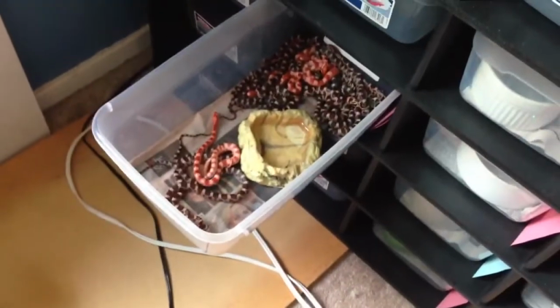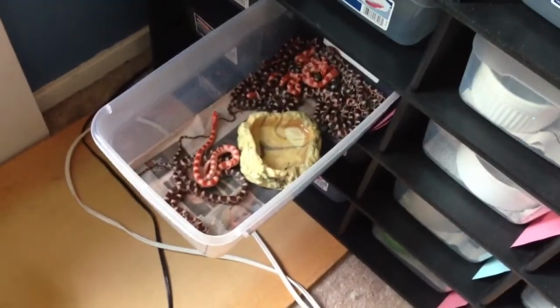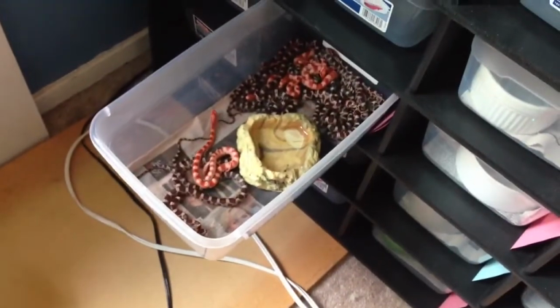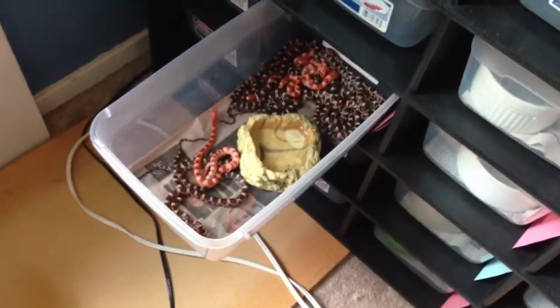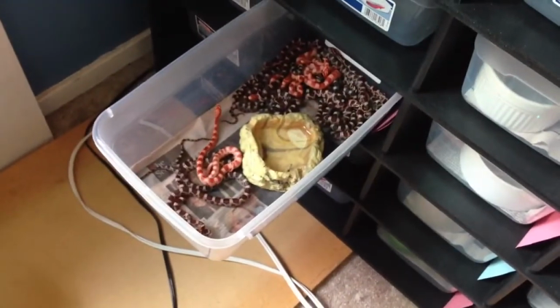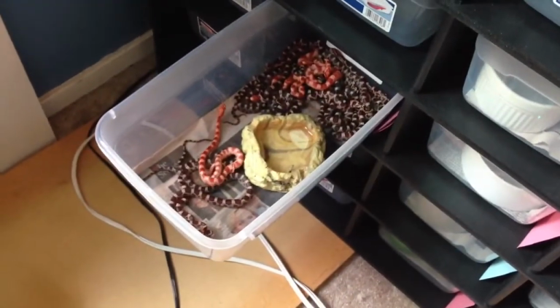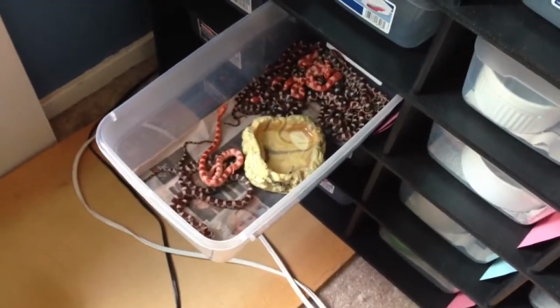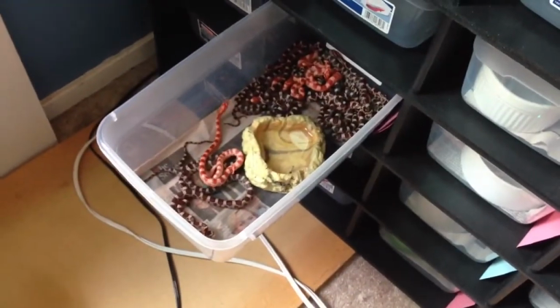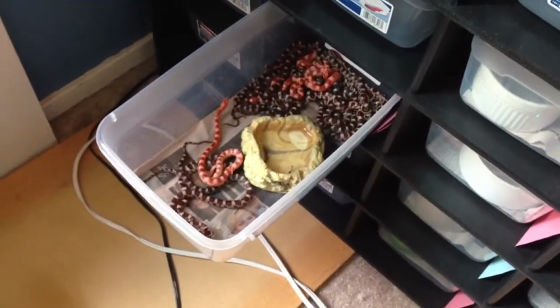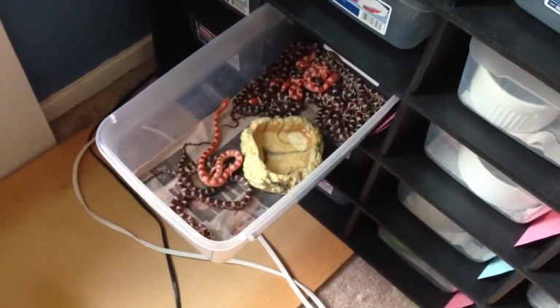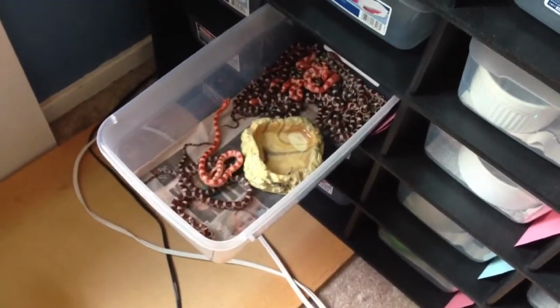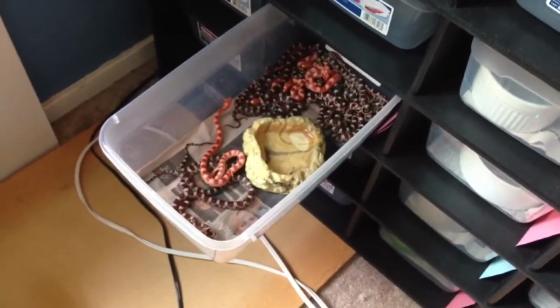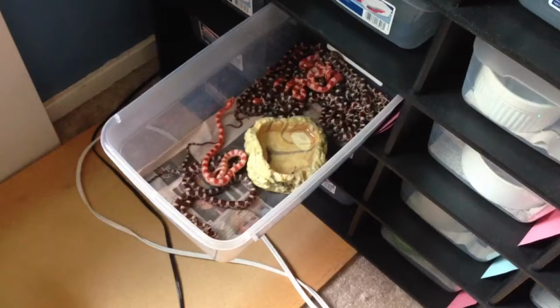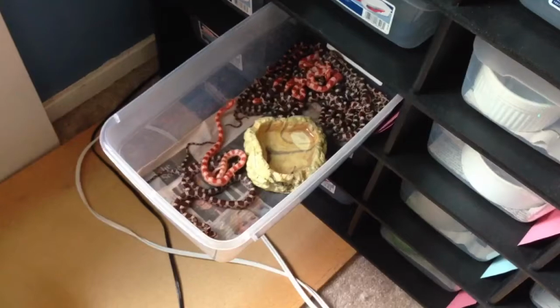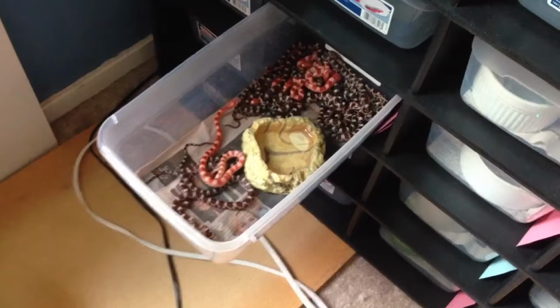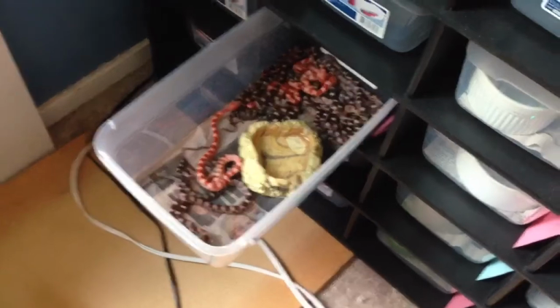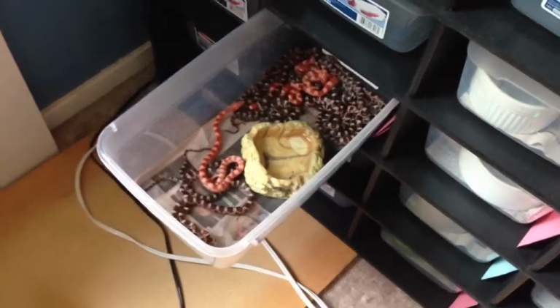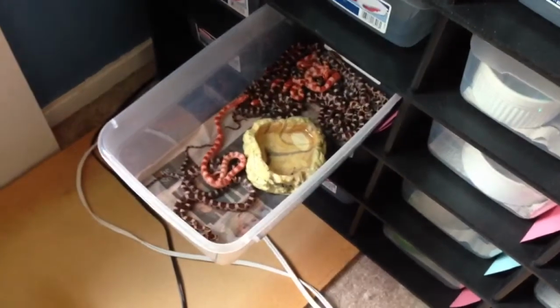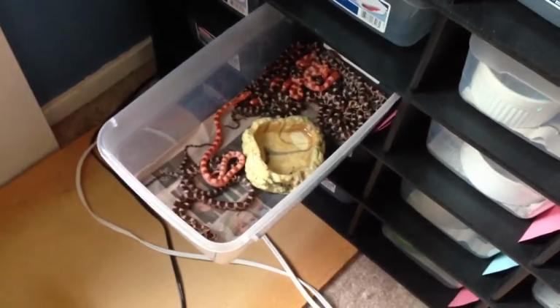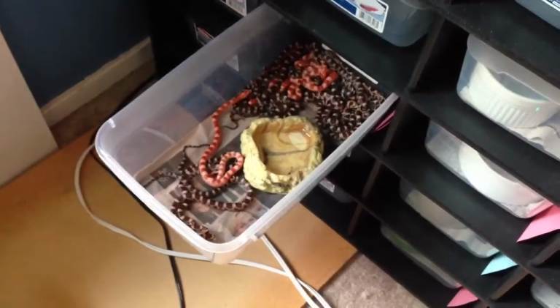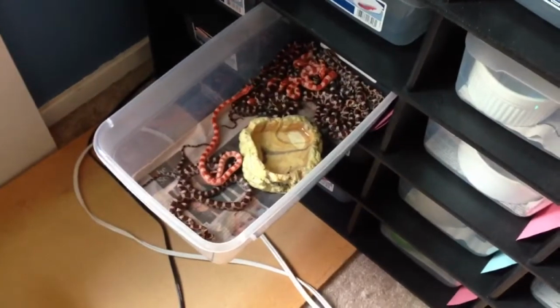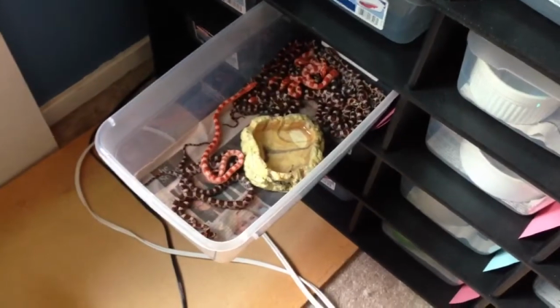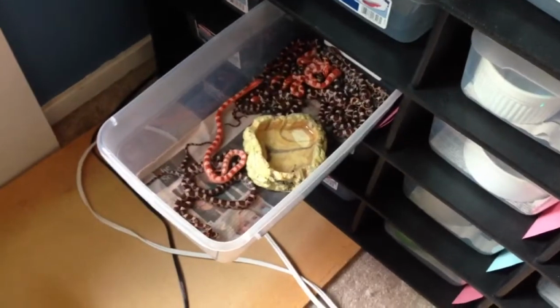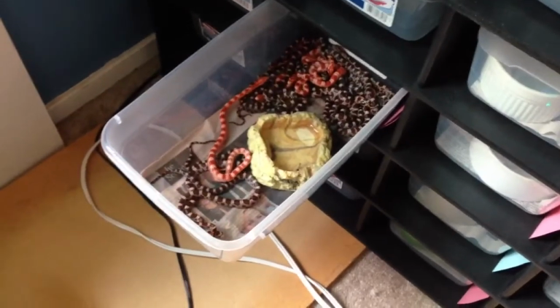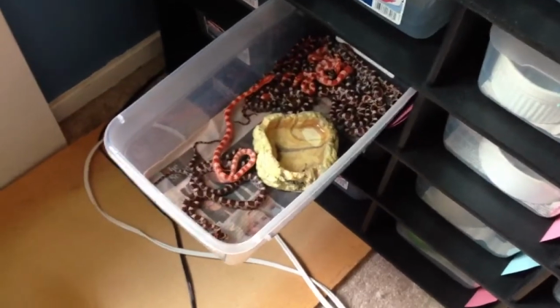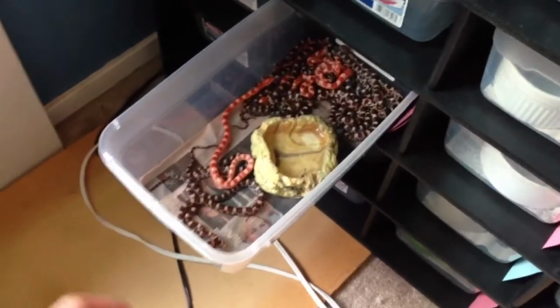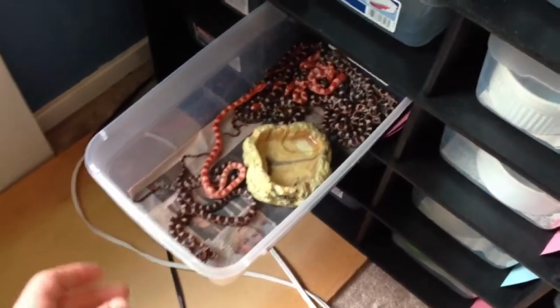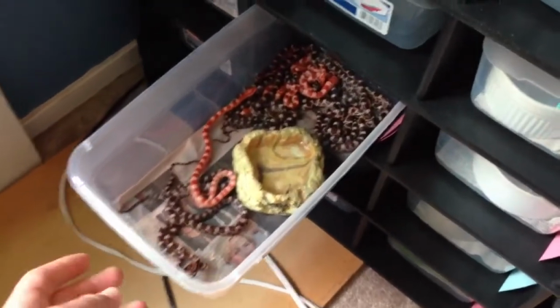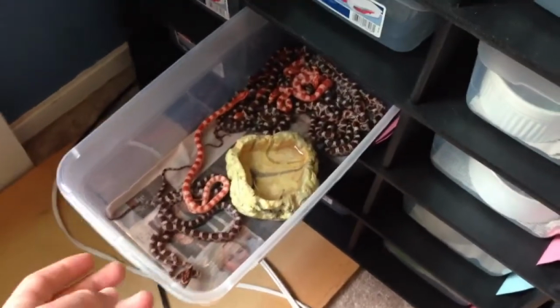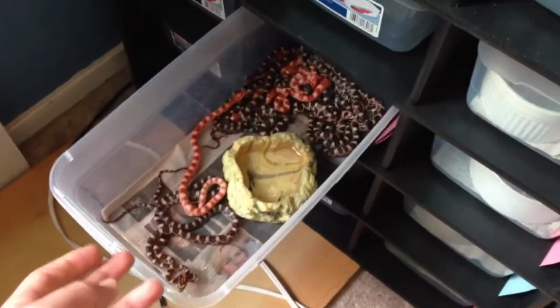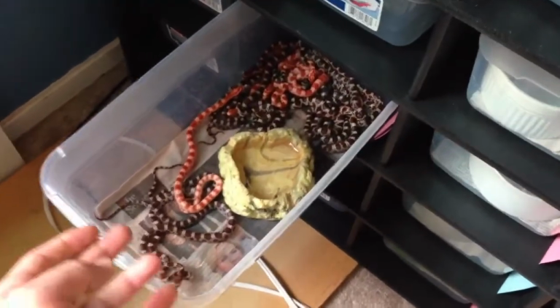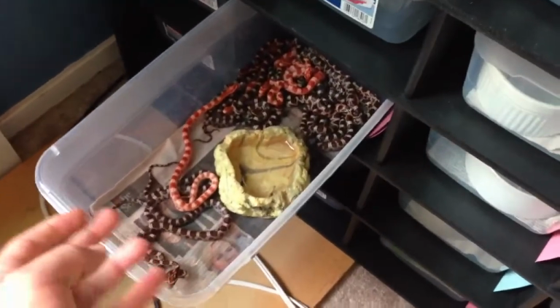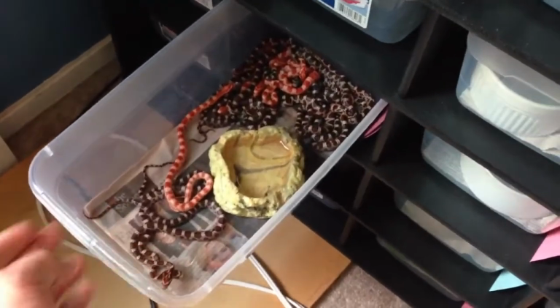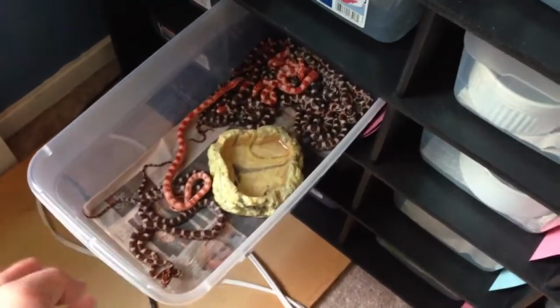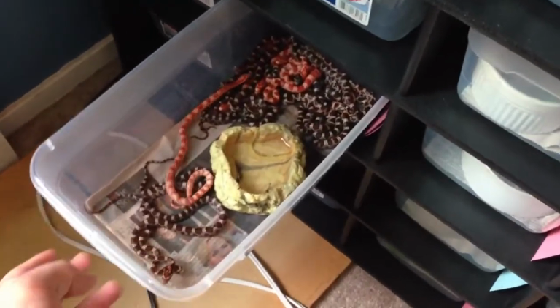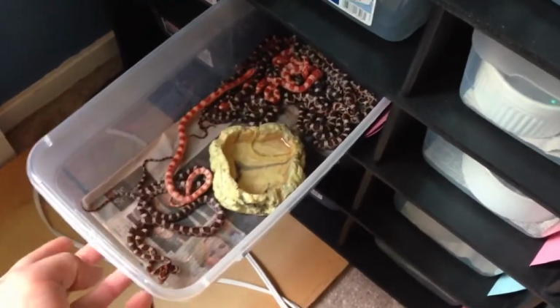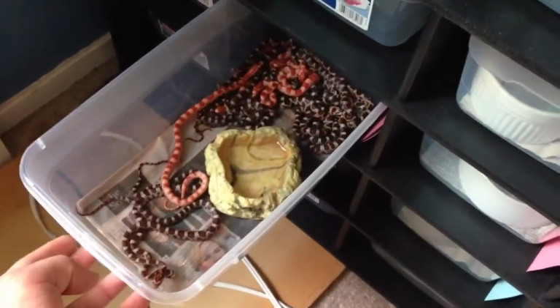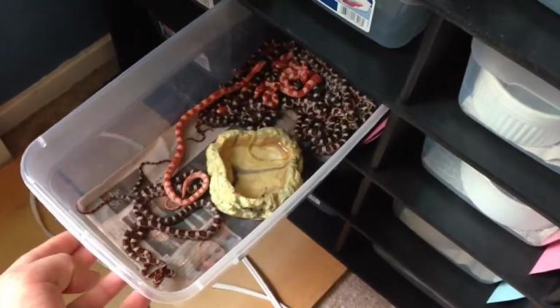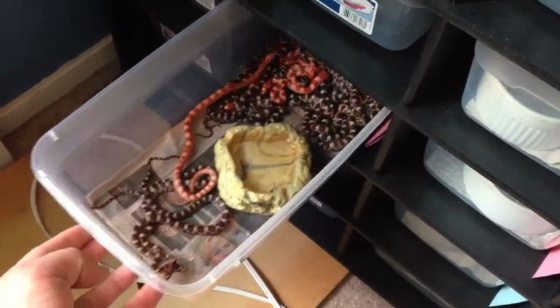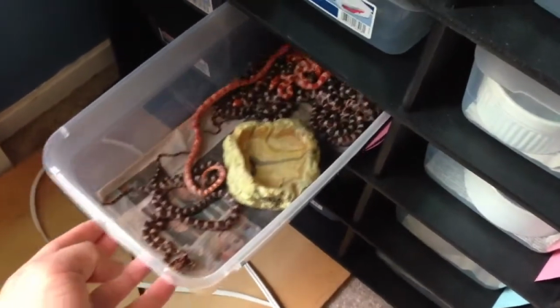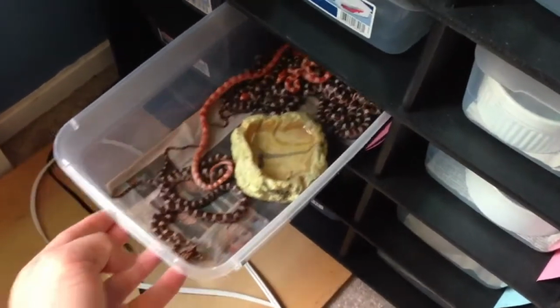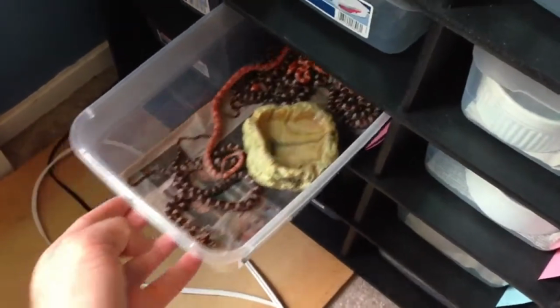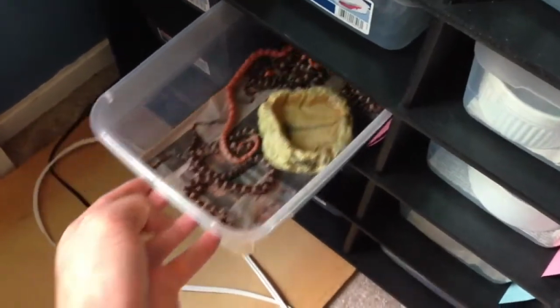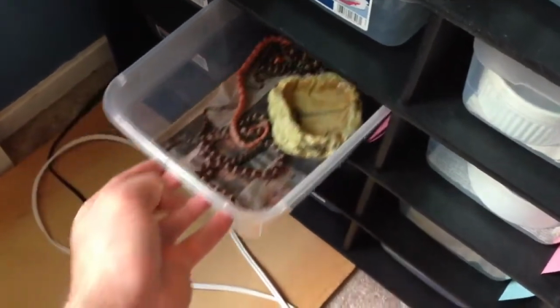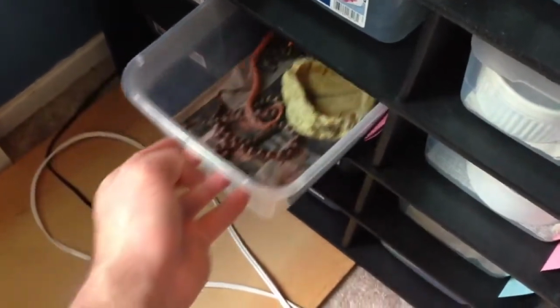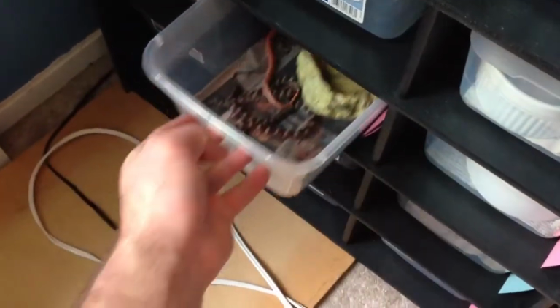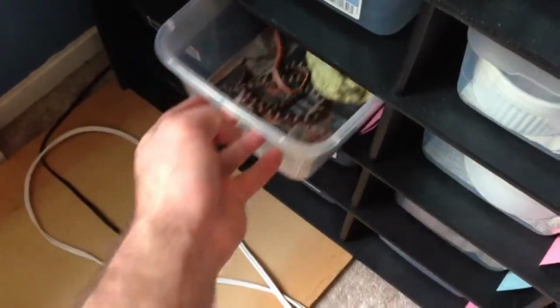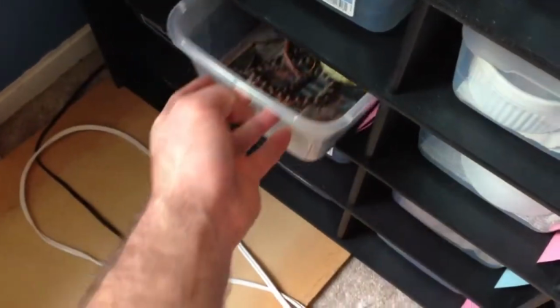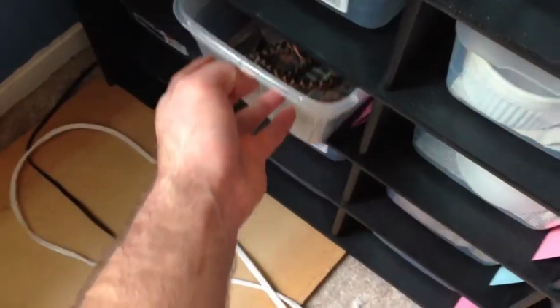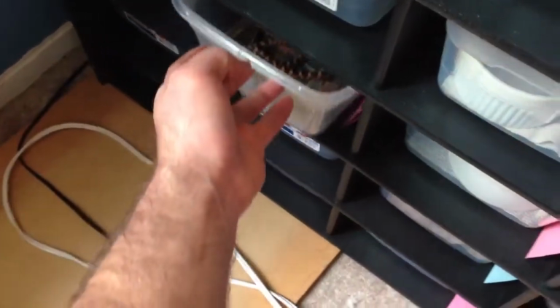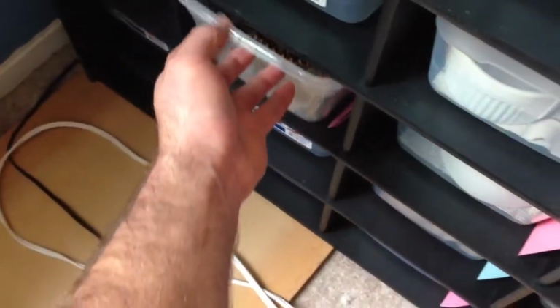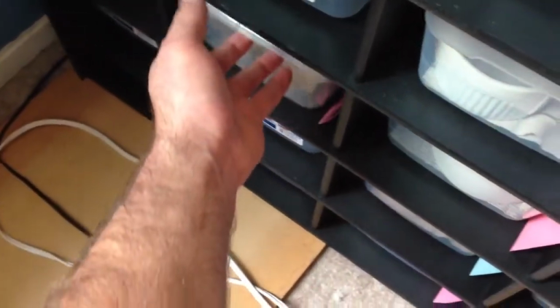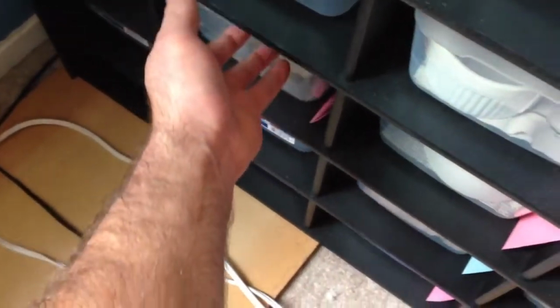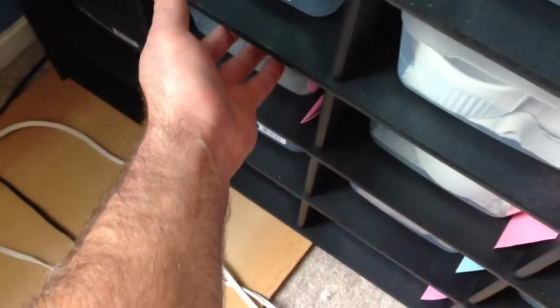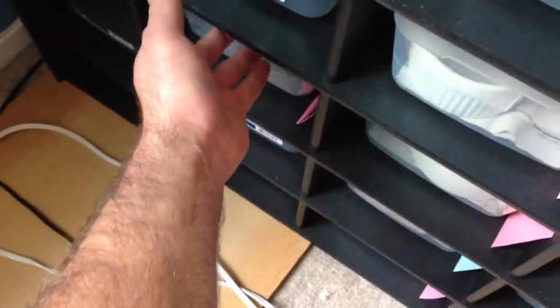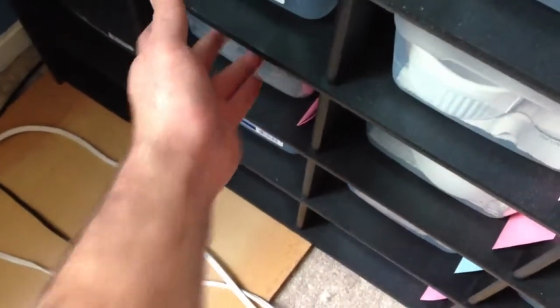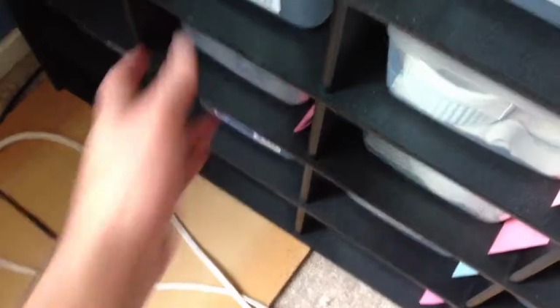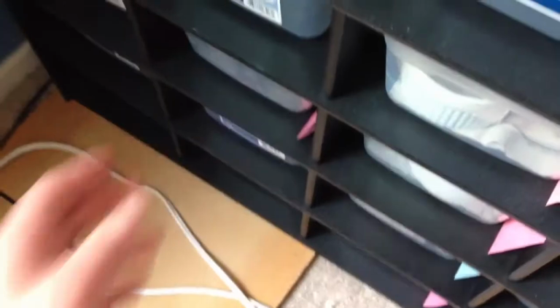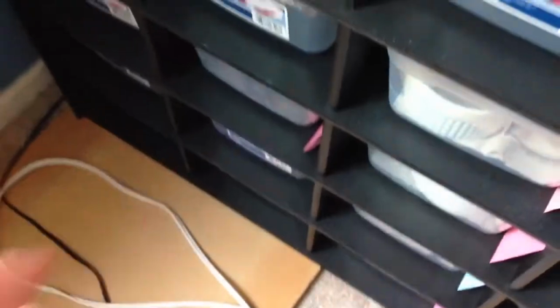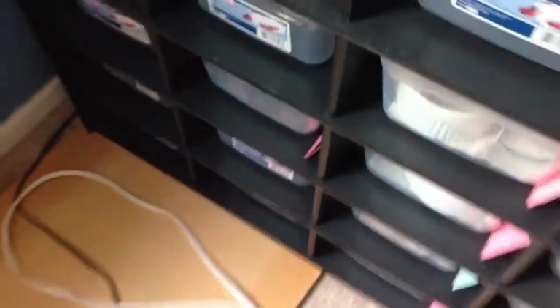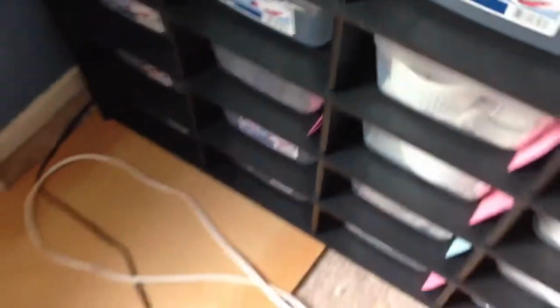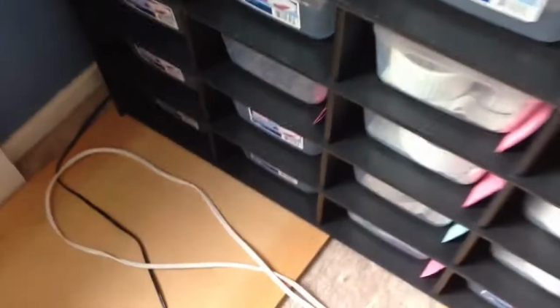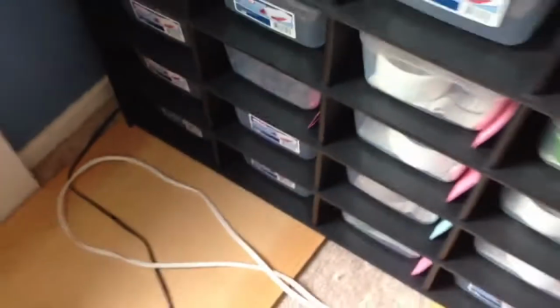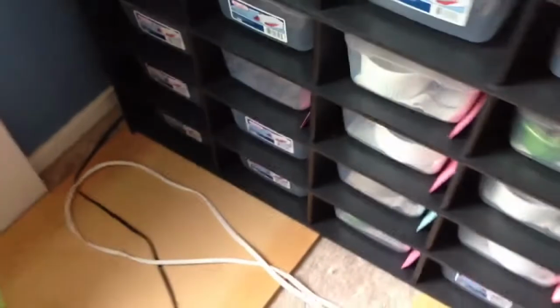Hope you enjoyed the baby corn snake update. Mike from Miles and Reptile Removal — out.